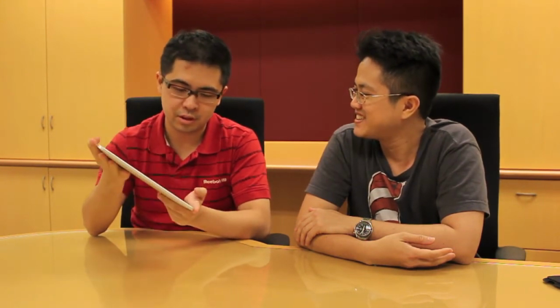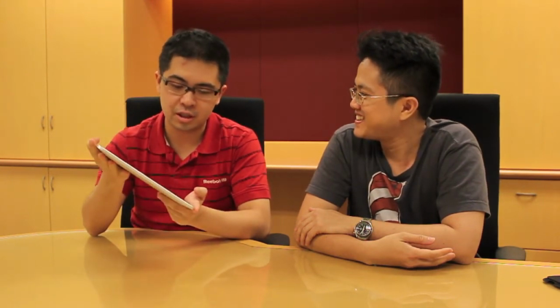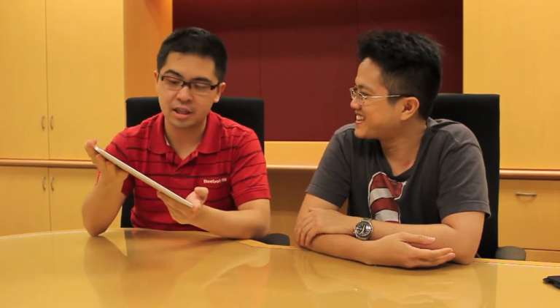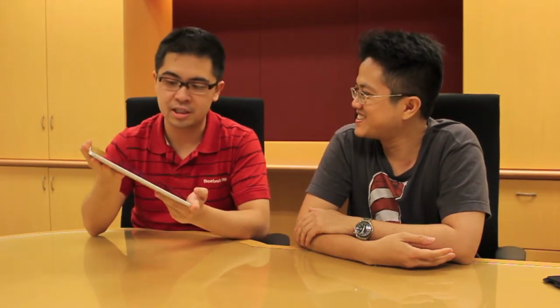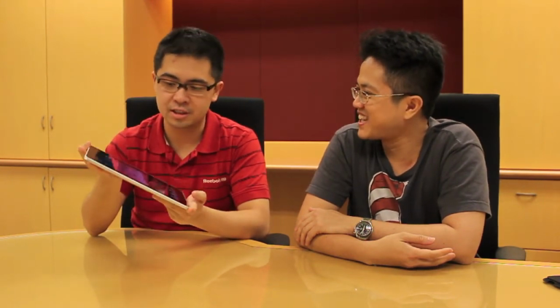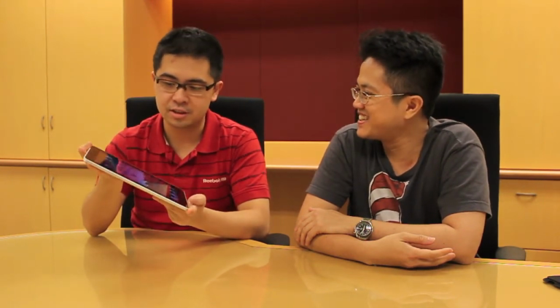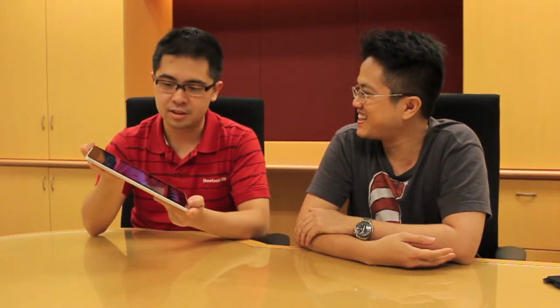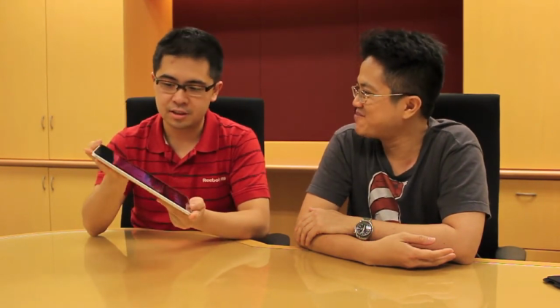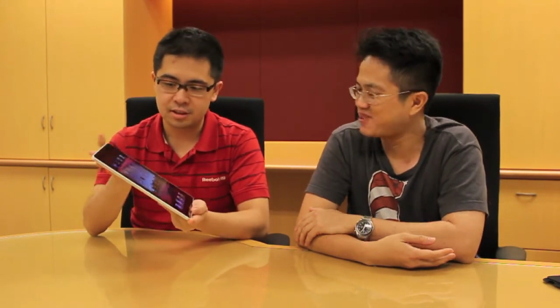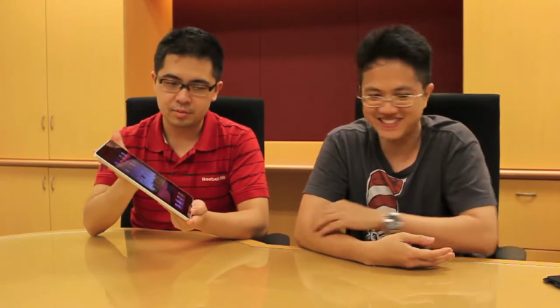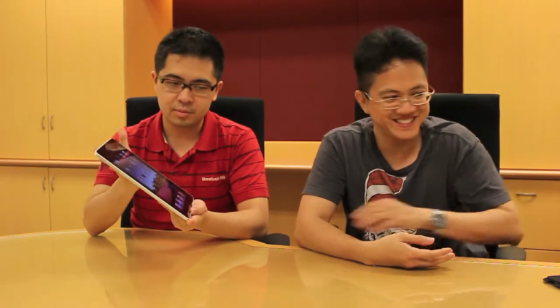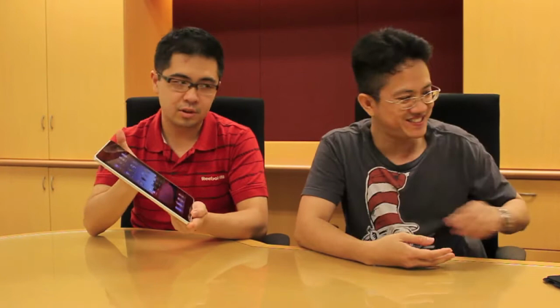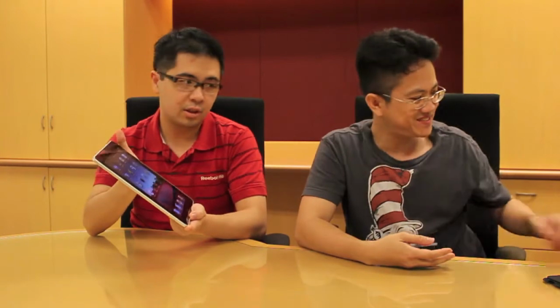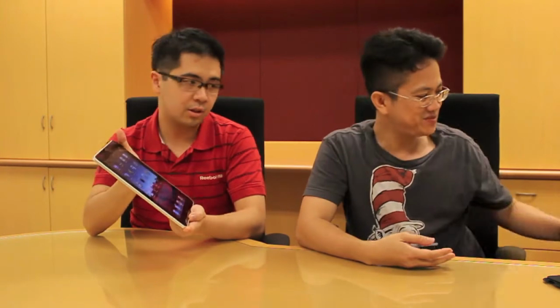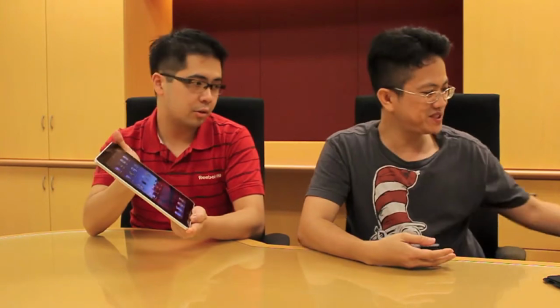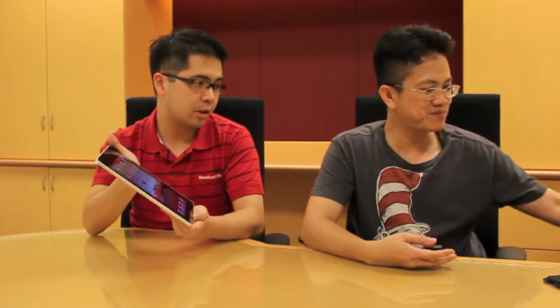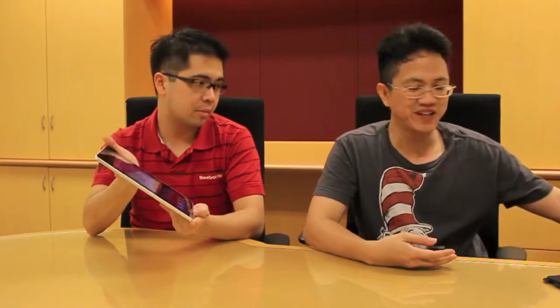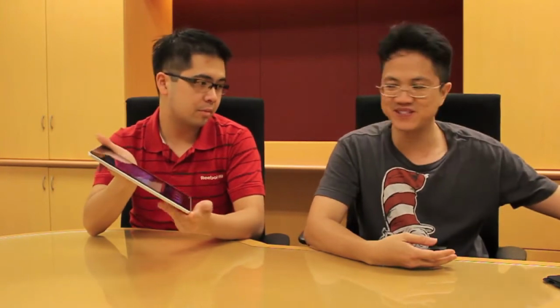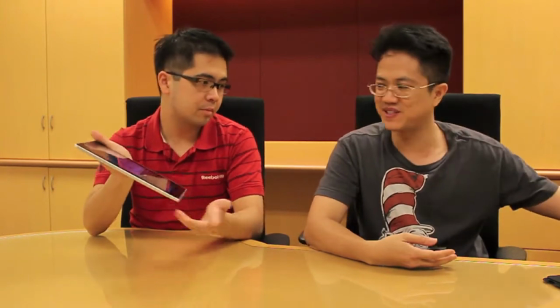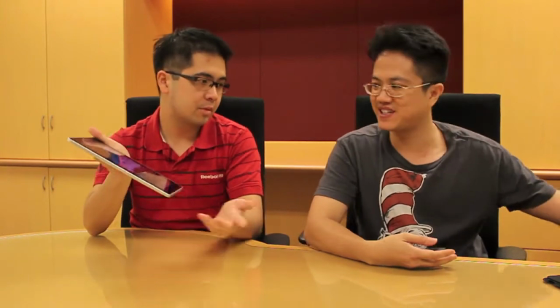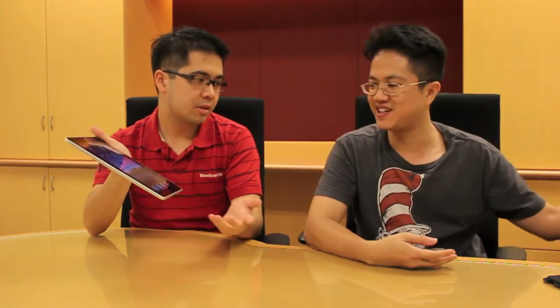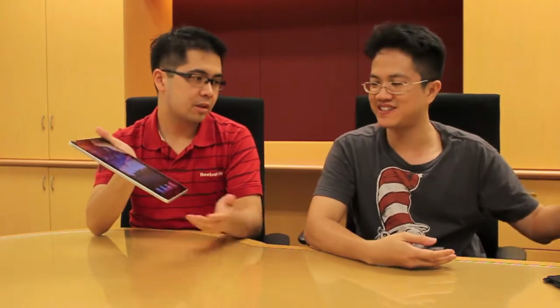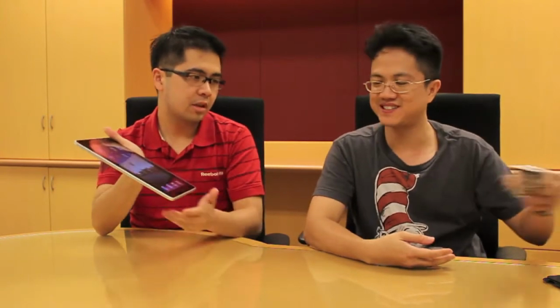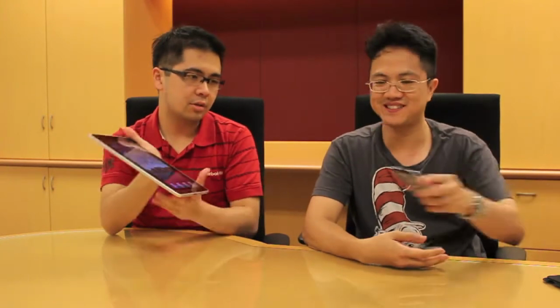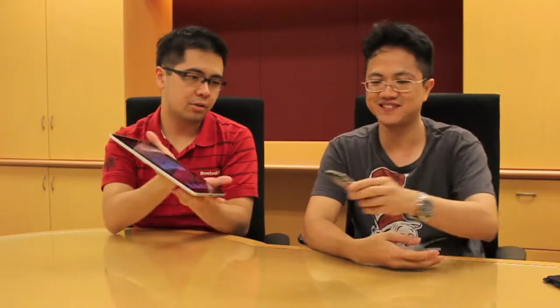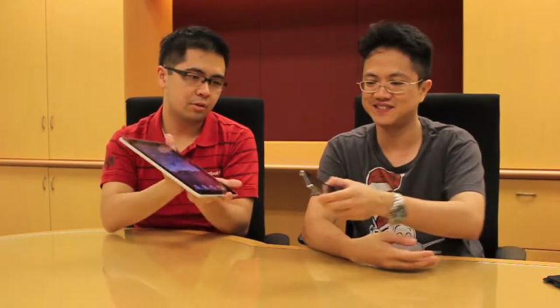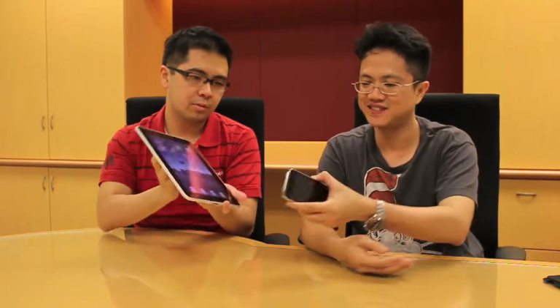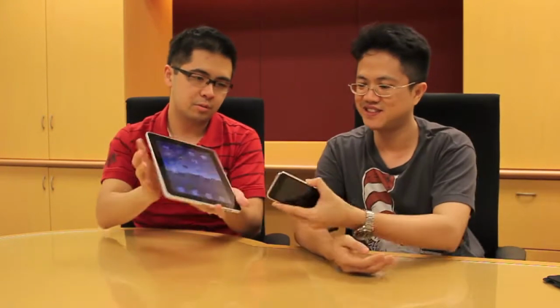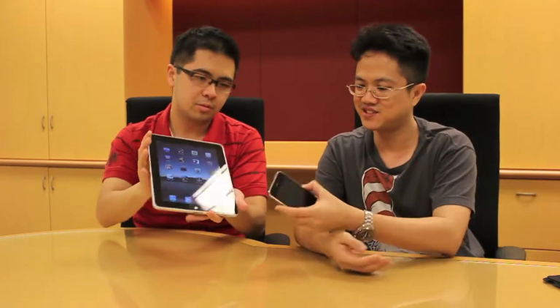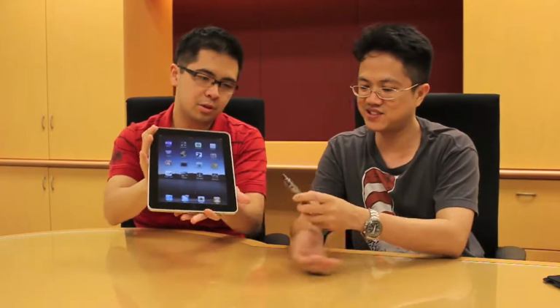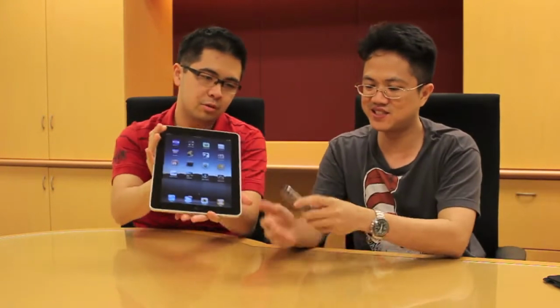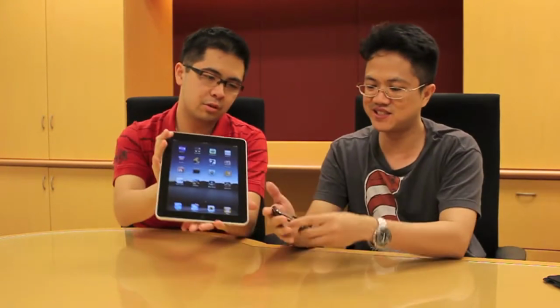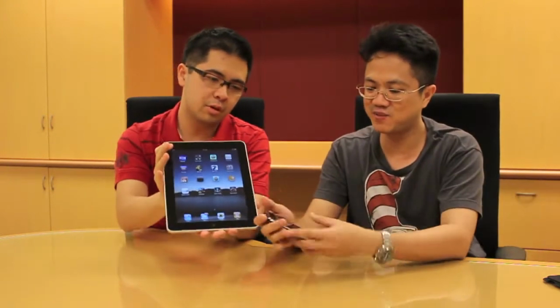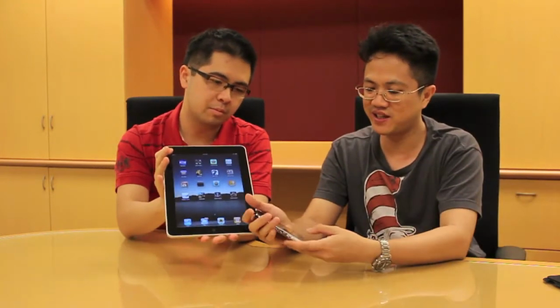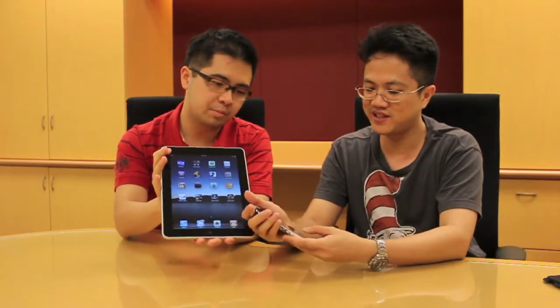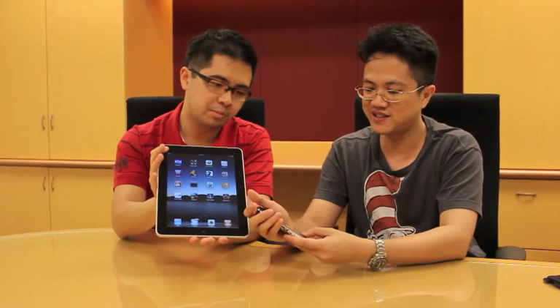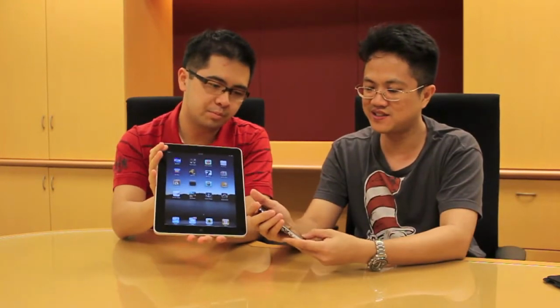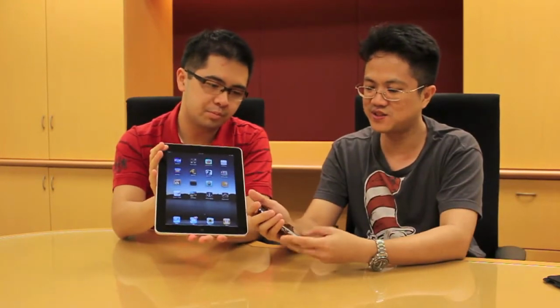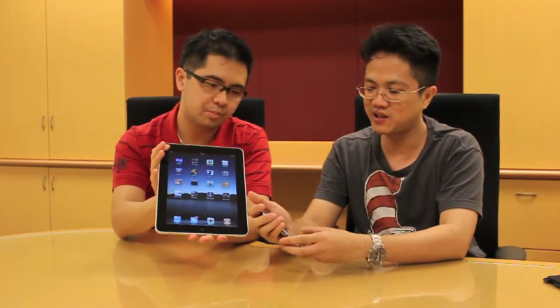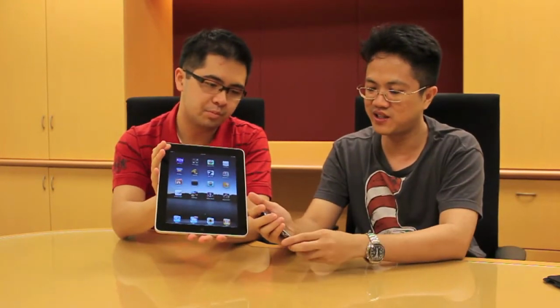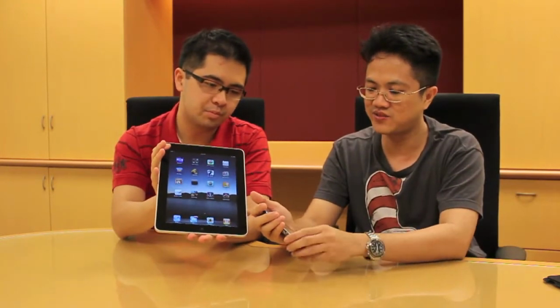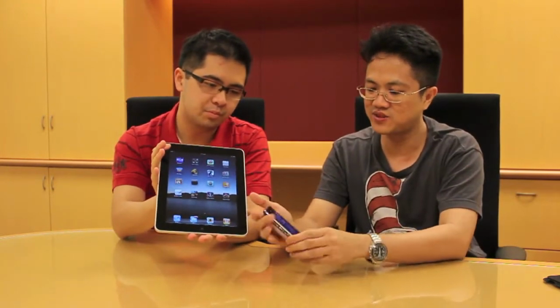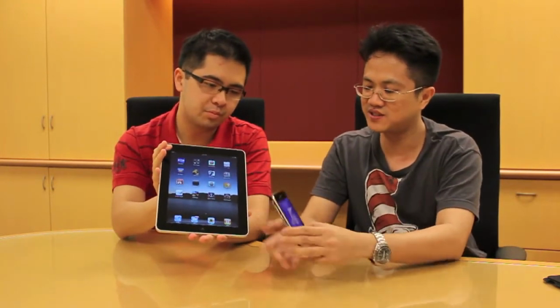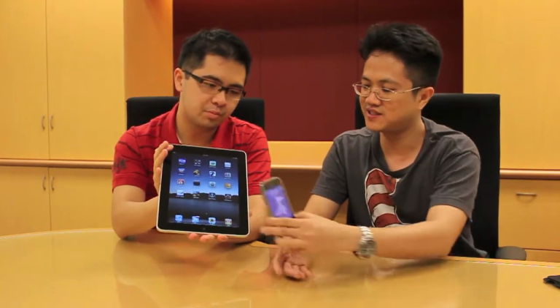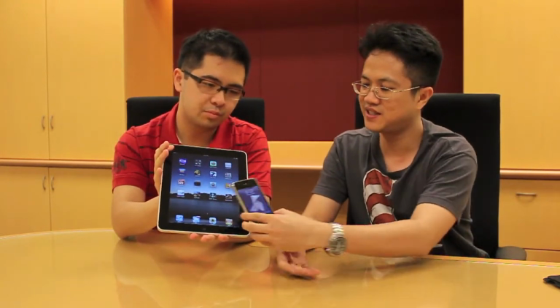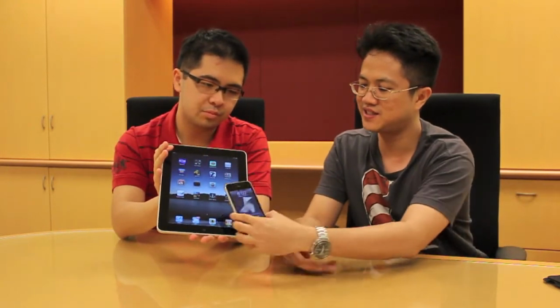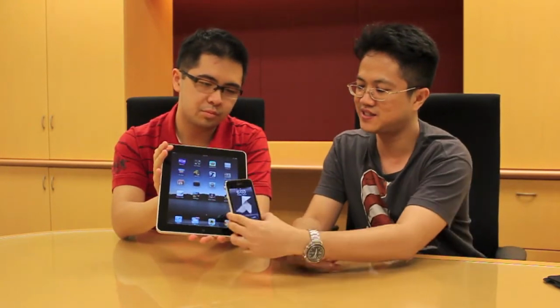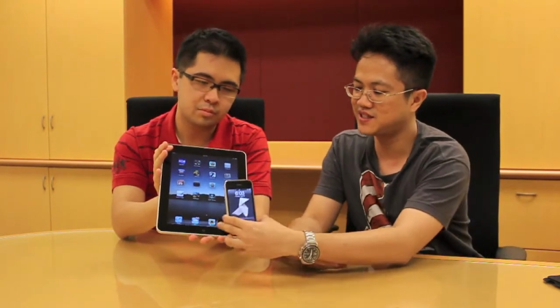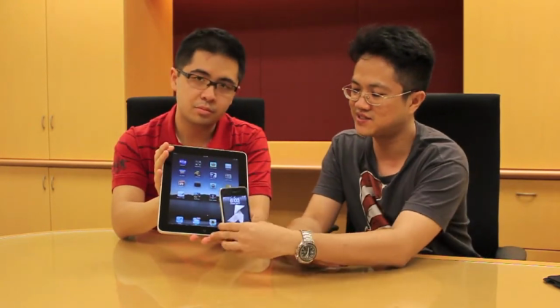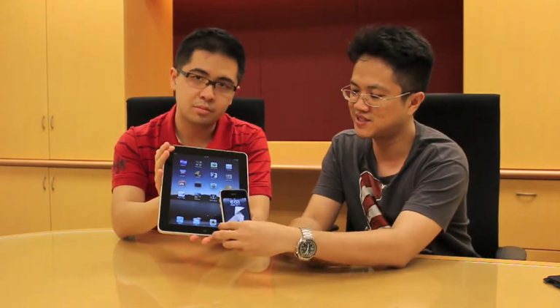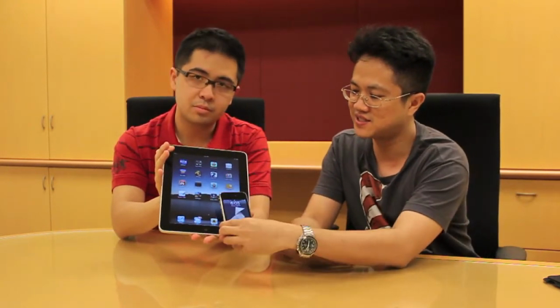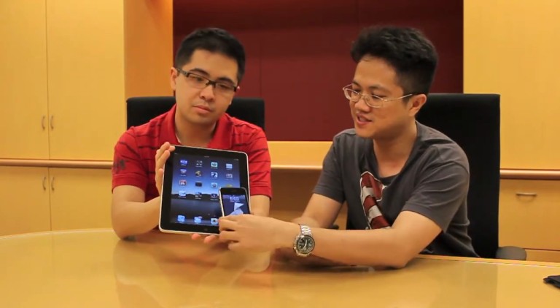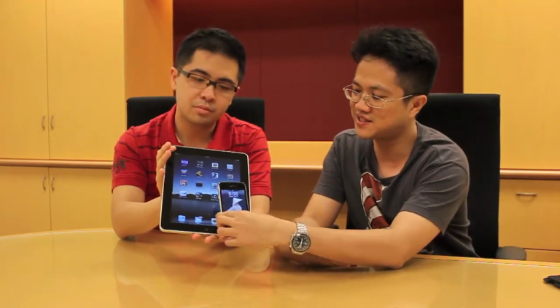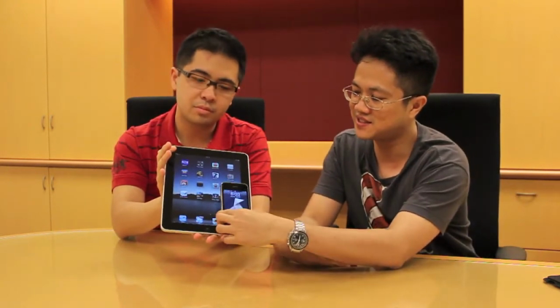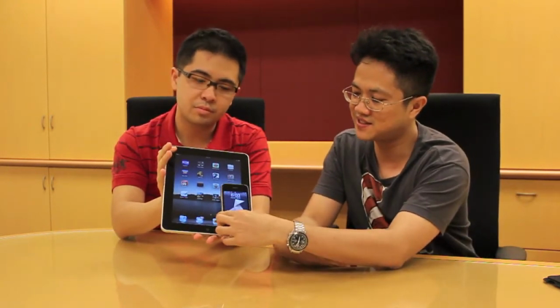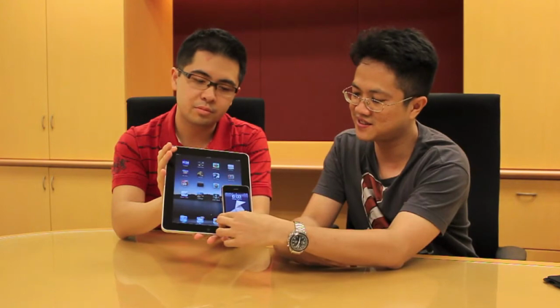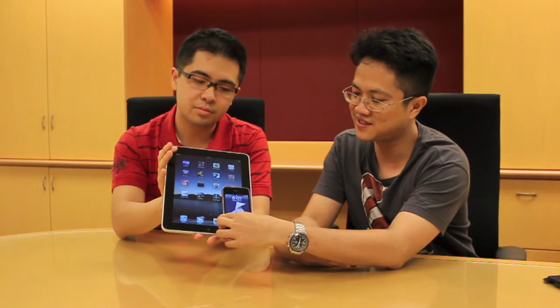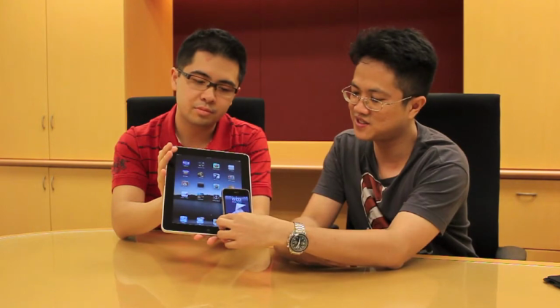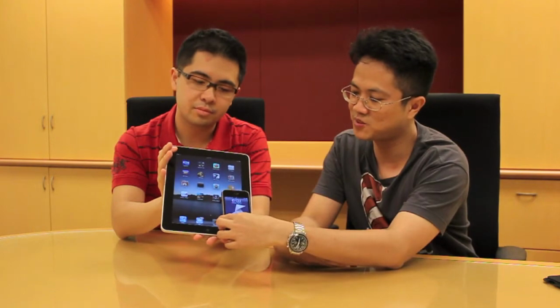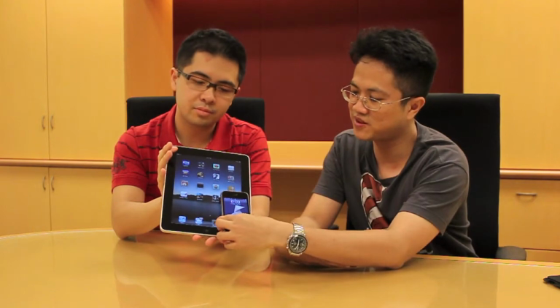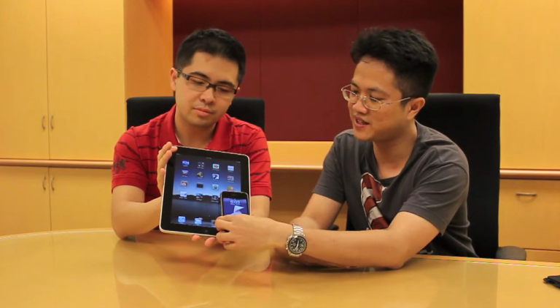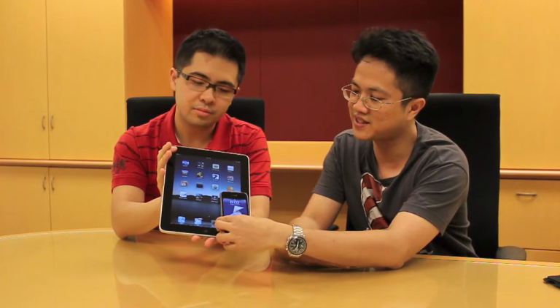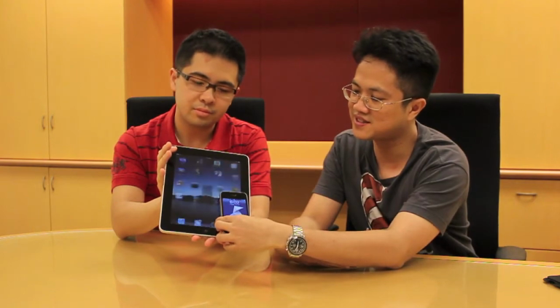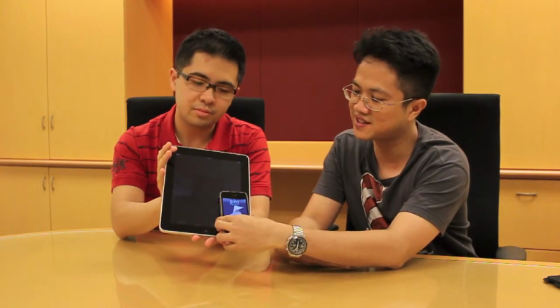It's like a giant iPhone. Which reminds me — here's my iPhone. As you can see, it's about that size in comparison.